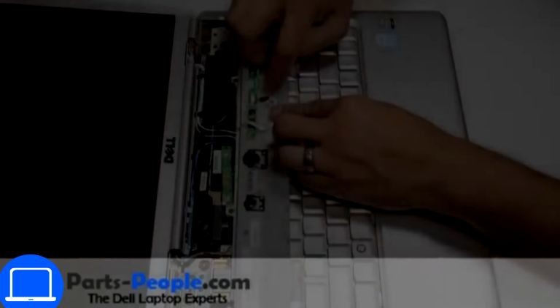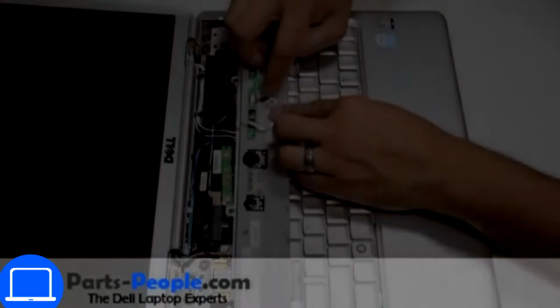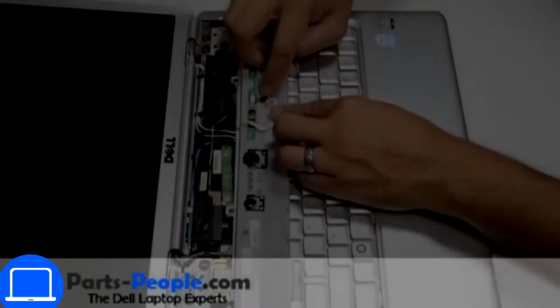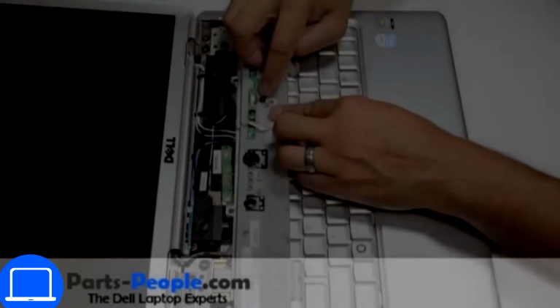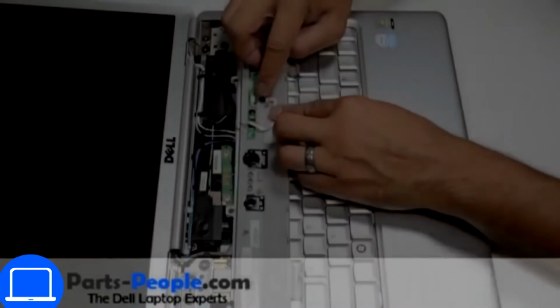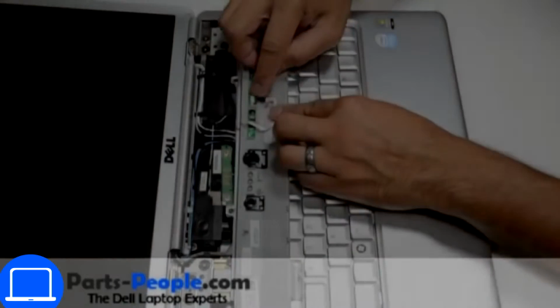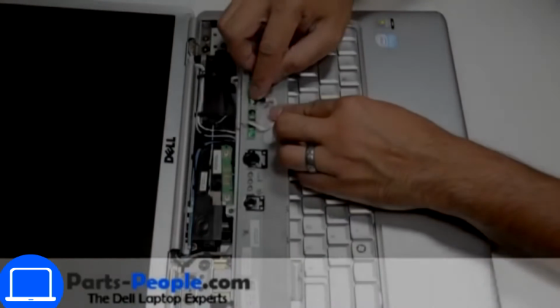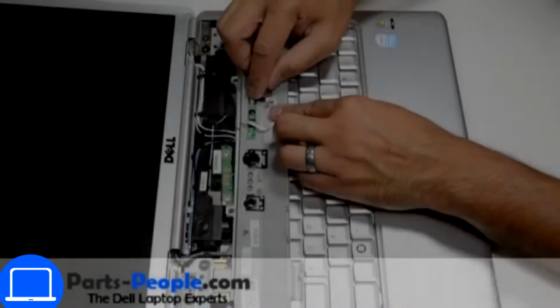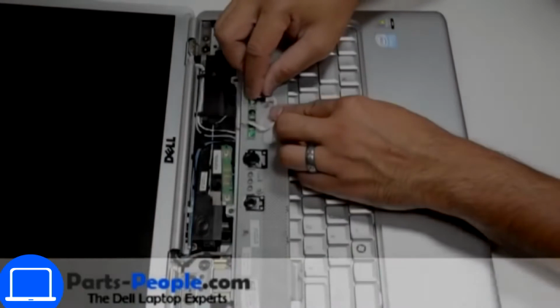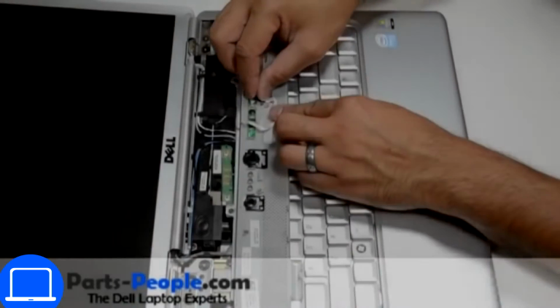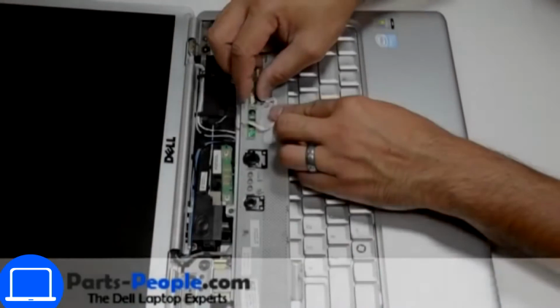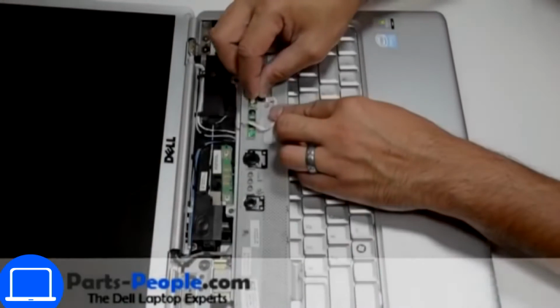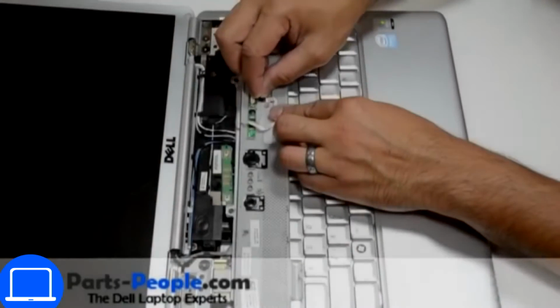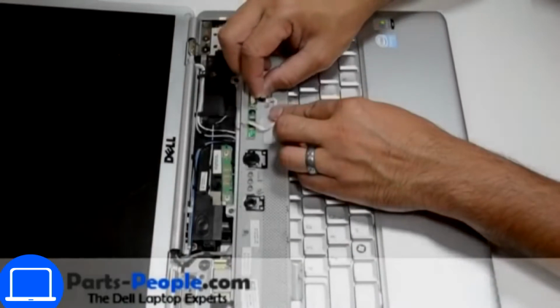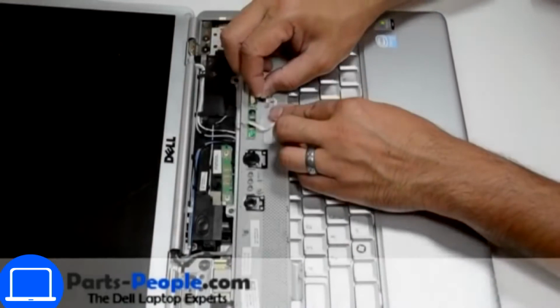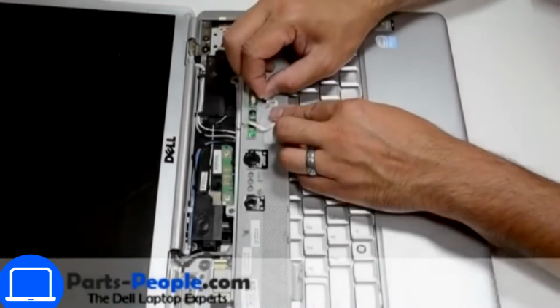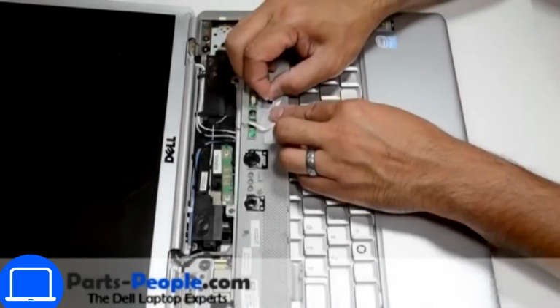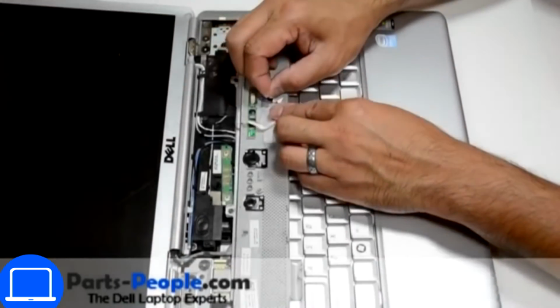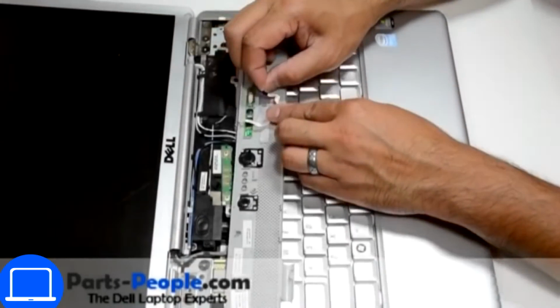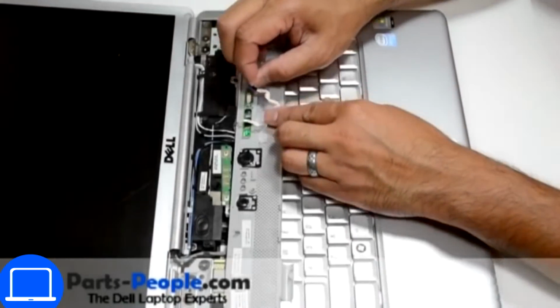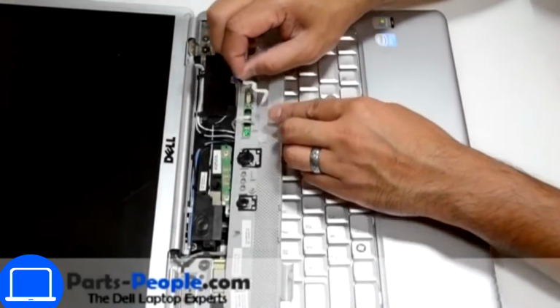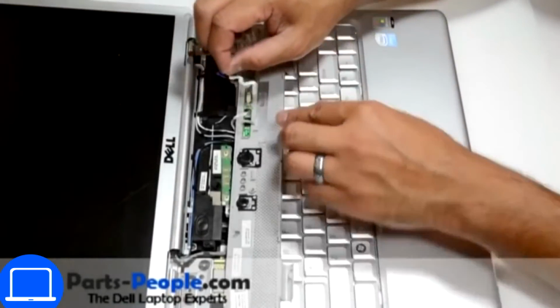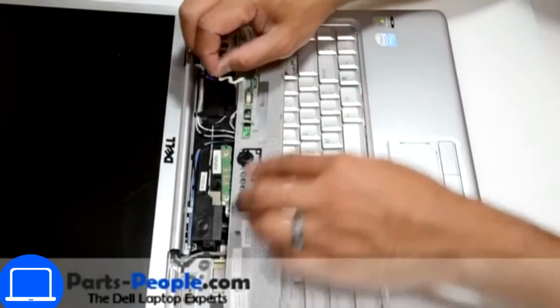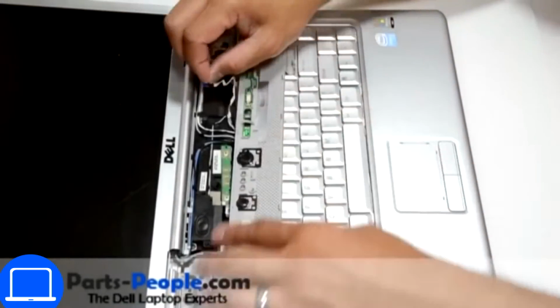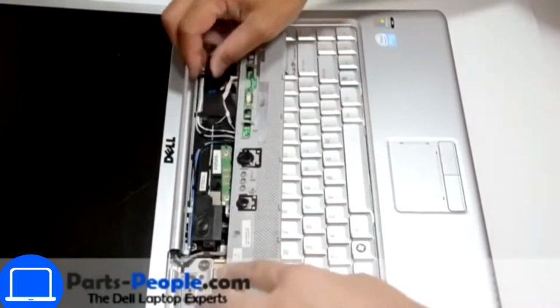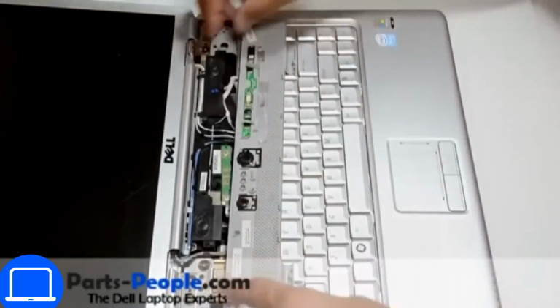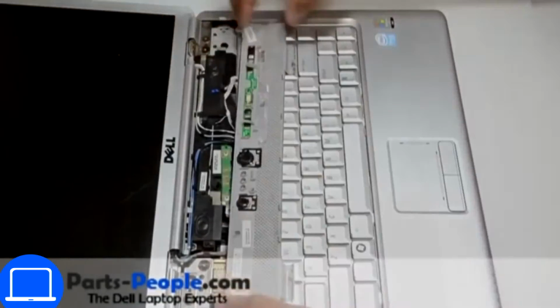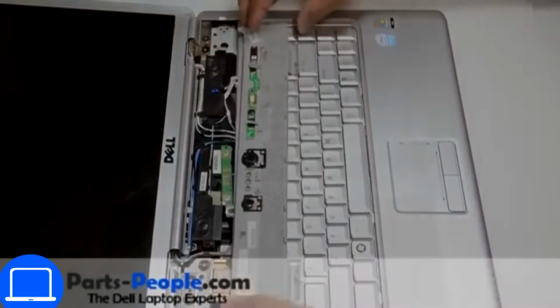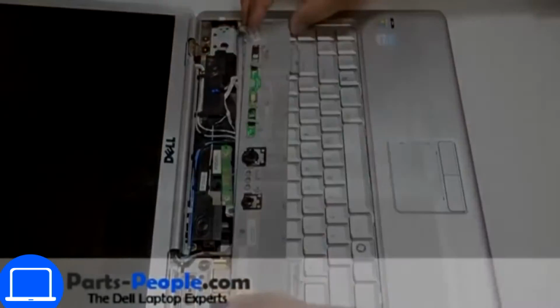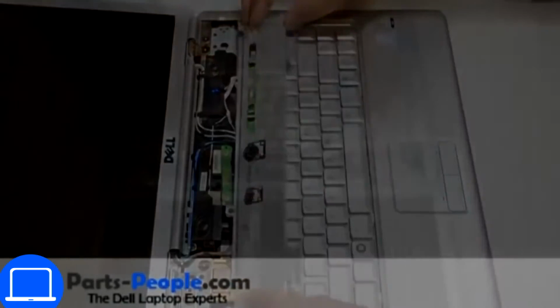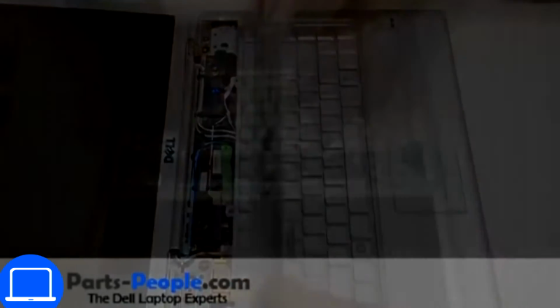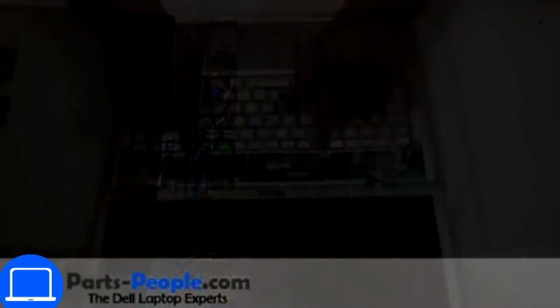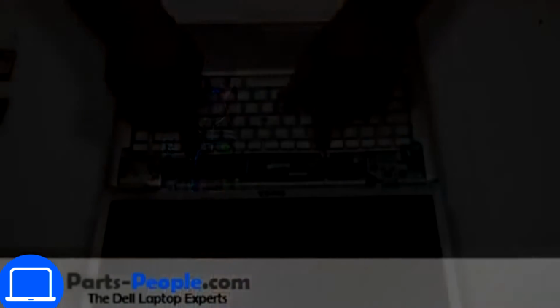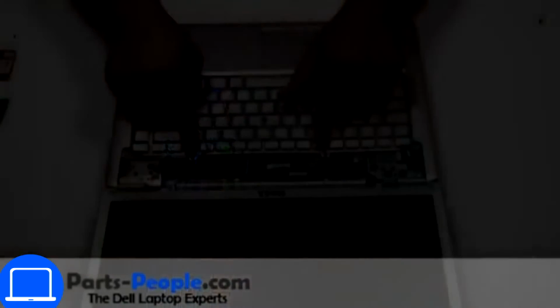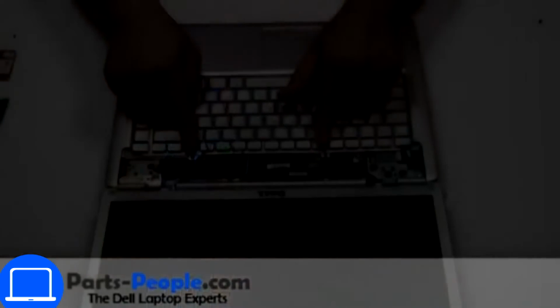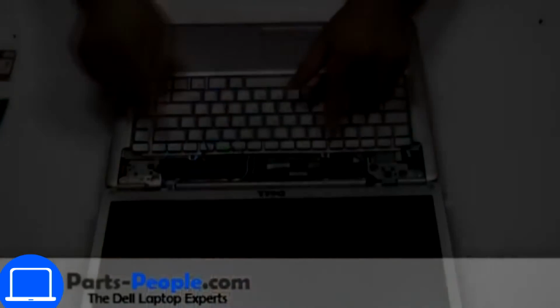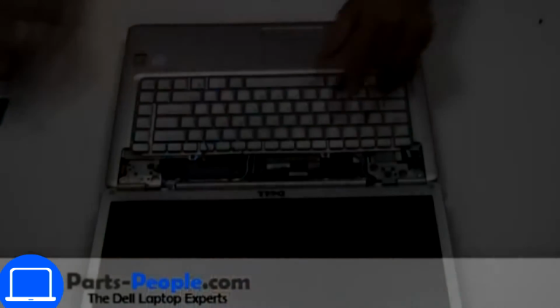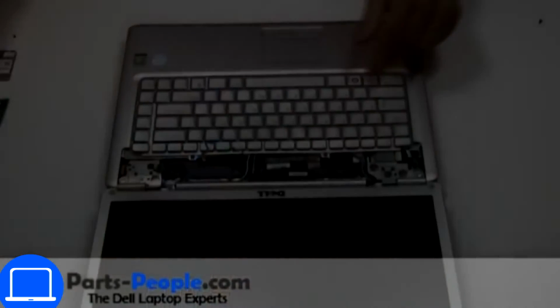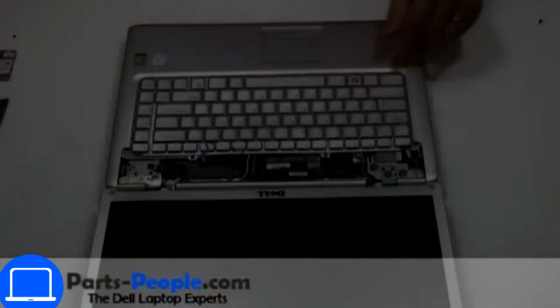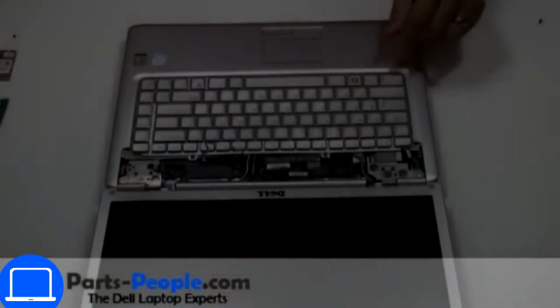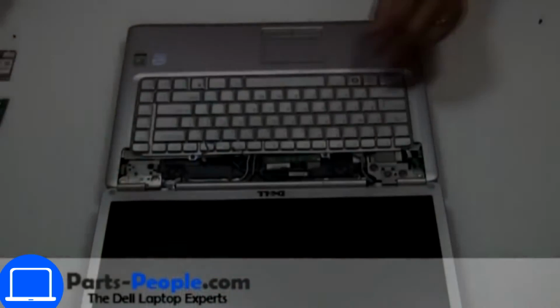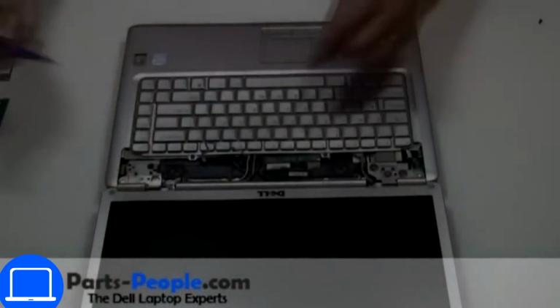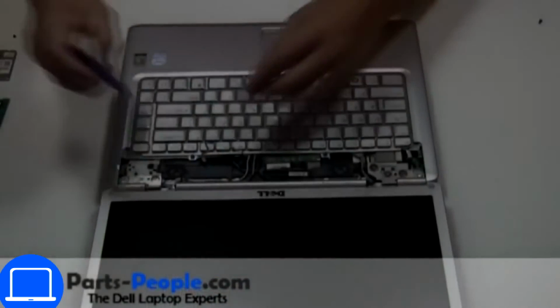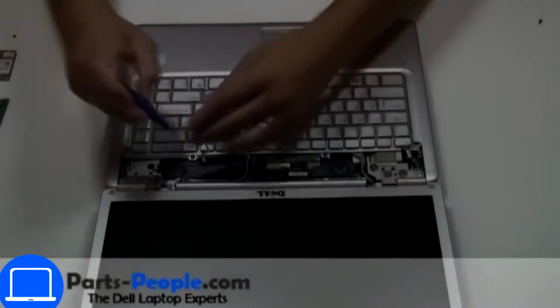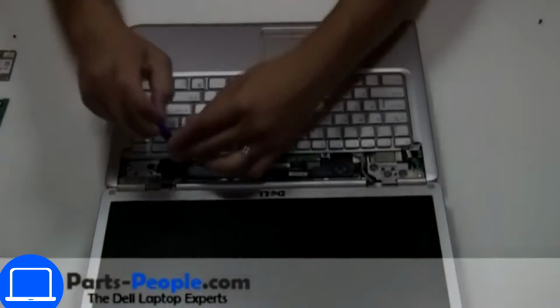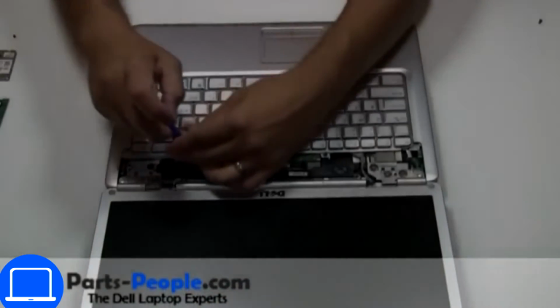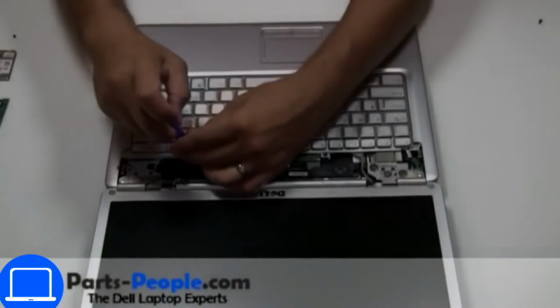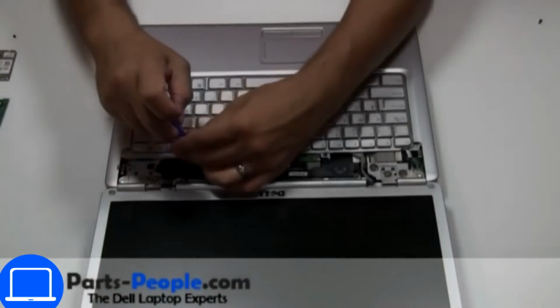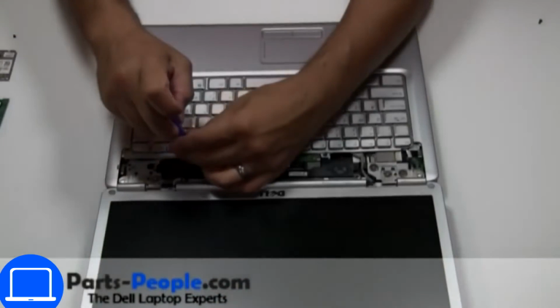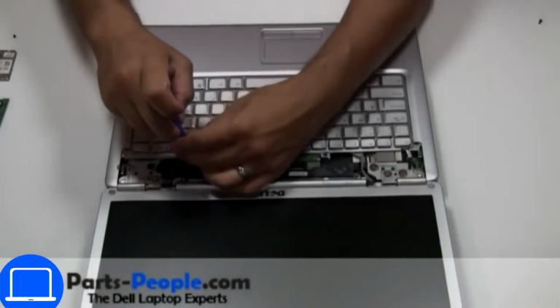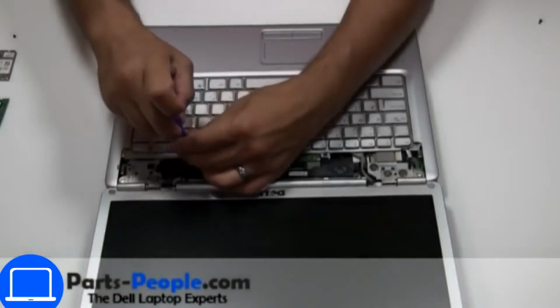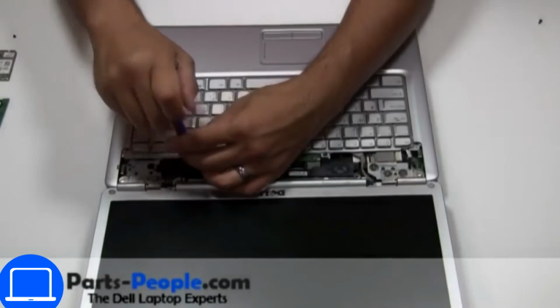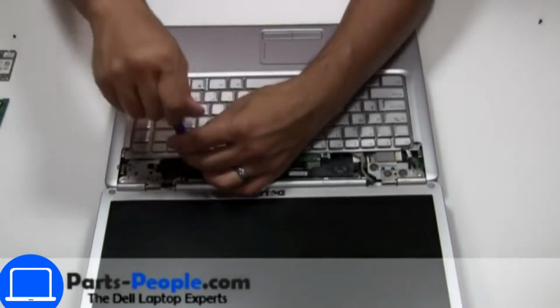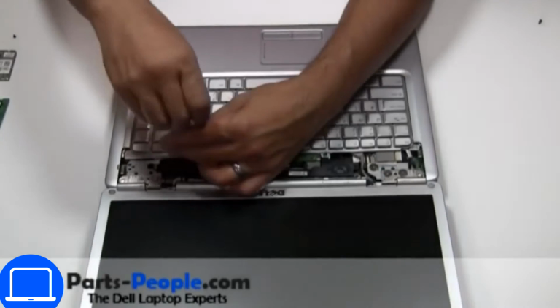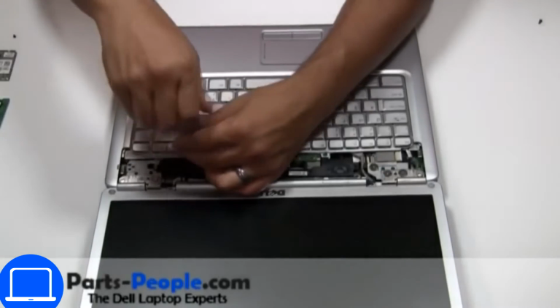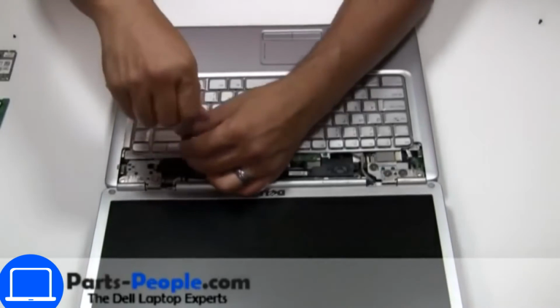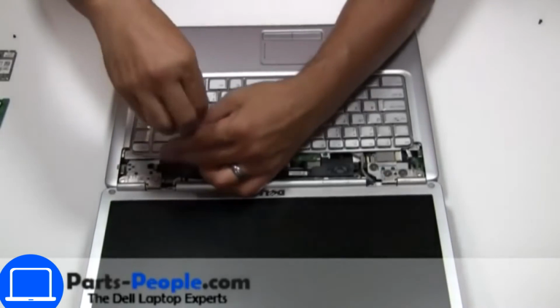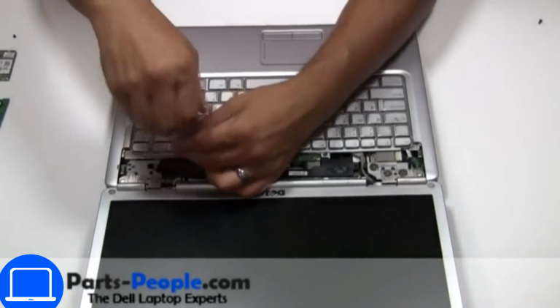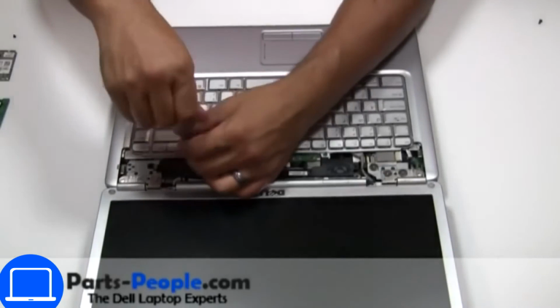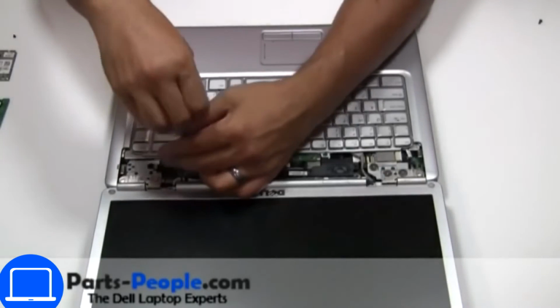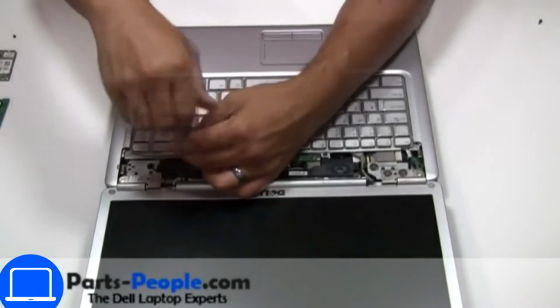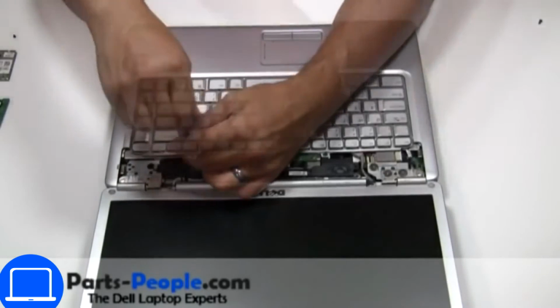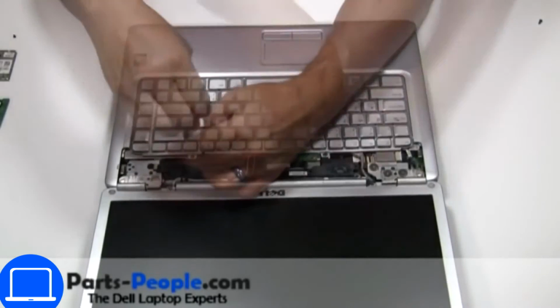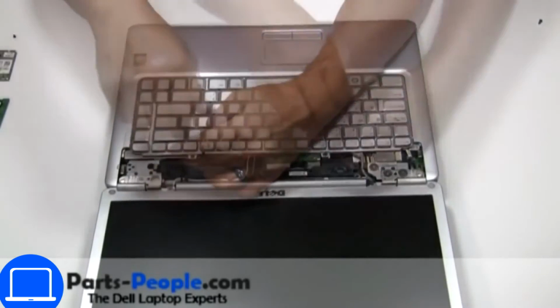Then disconnect the cable. Now unscrew and disconnect the keyboard.